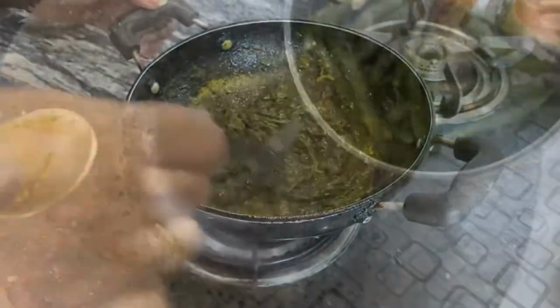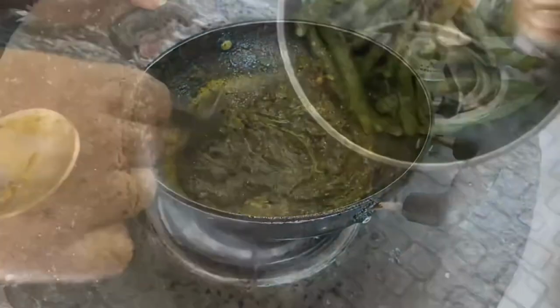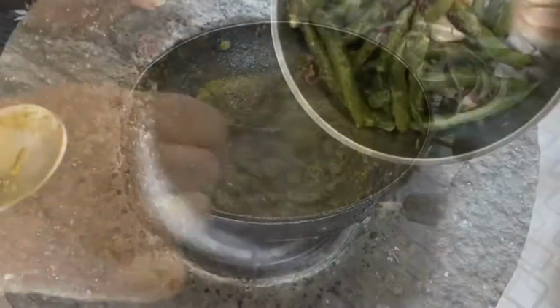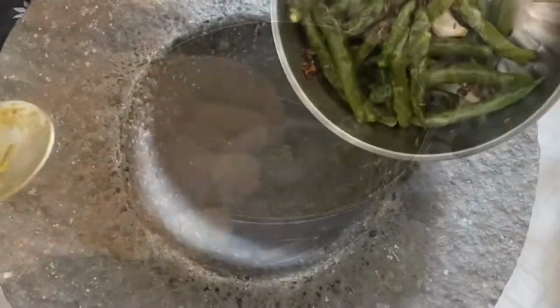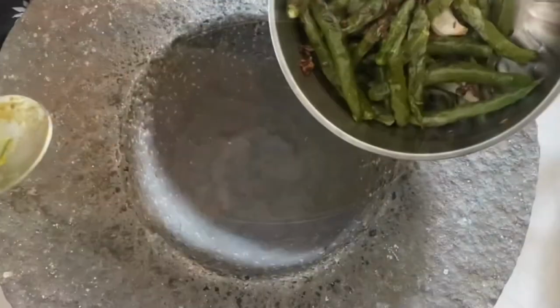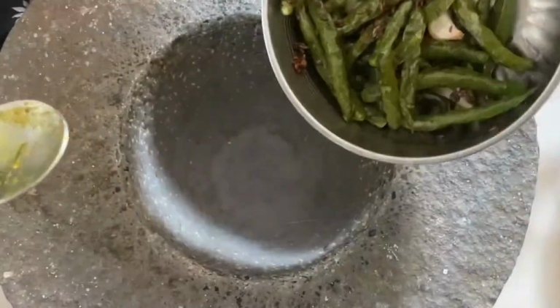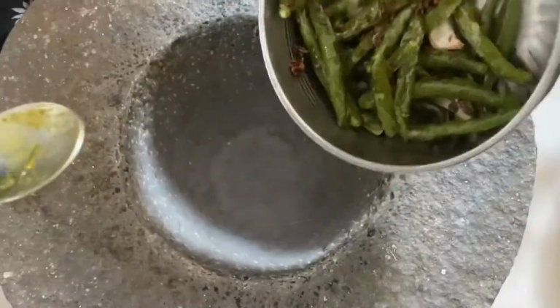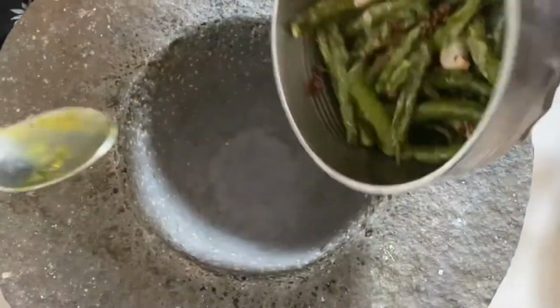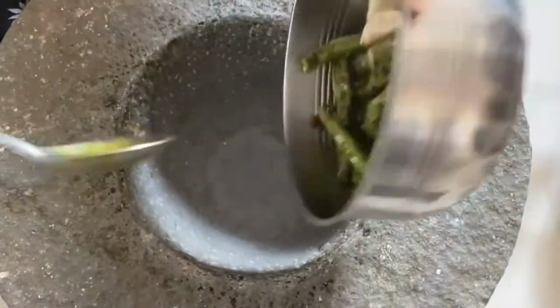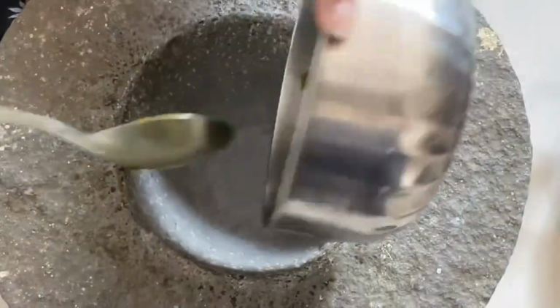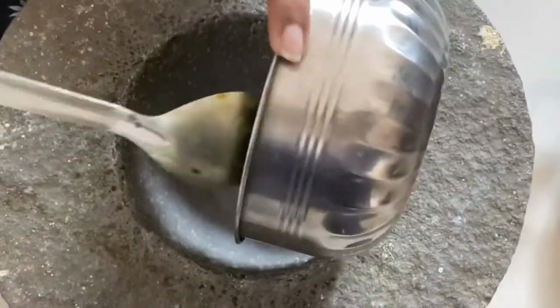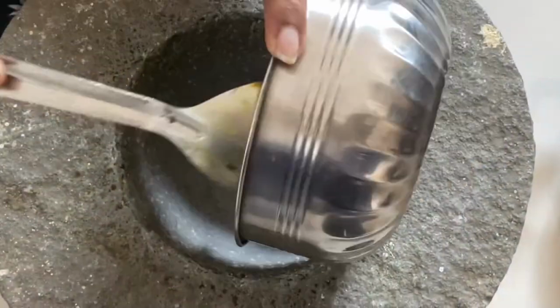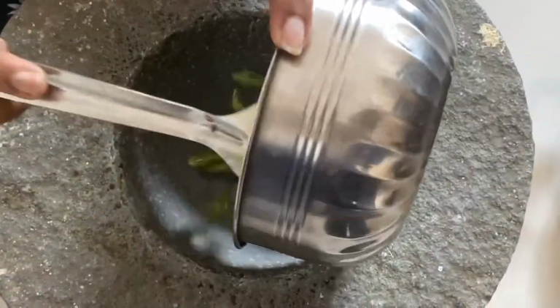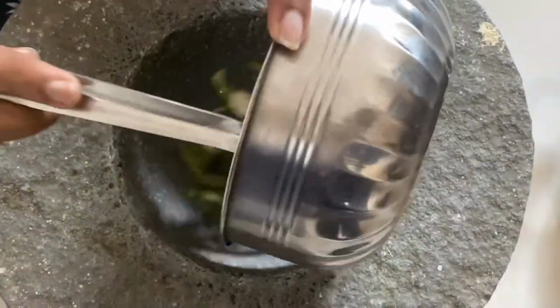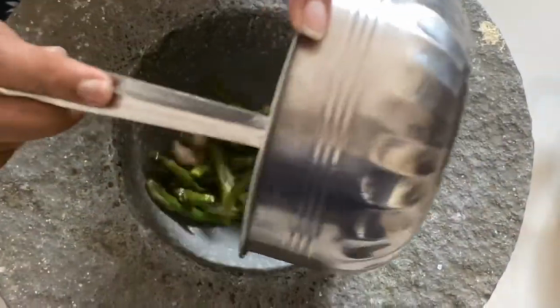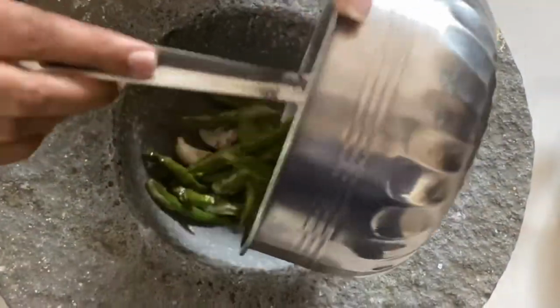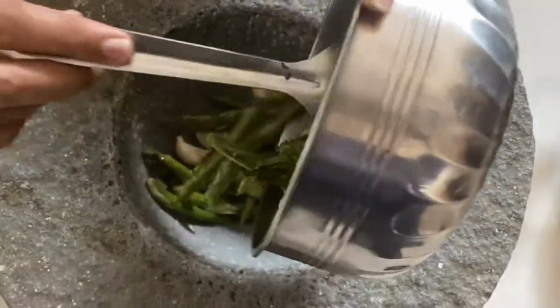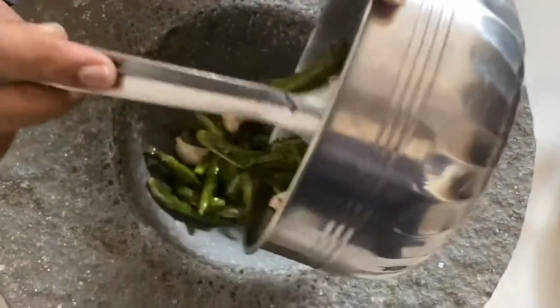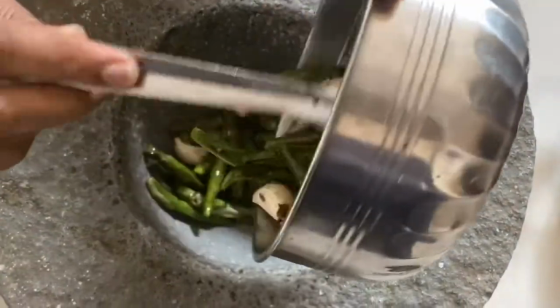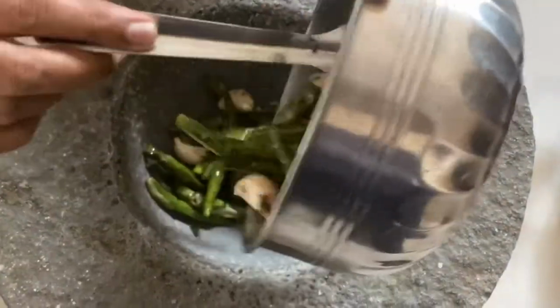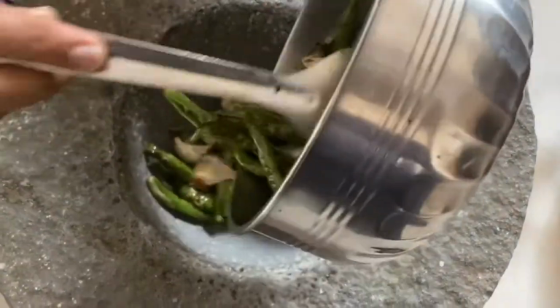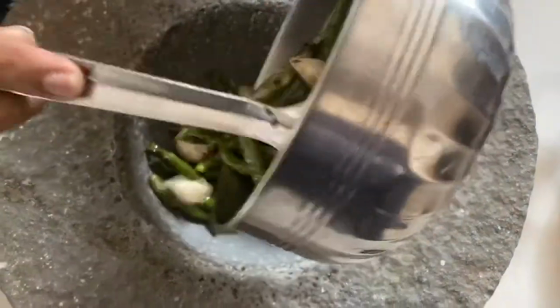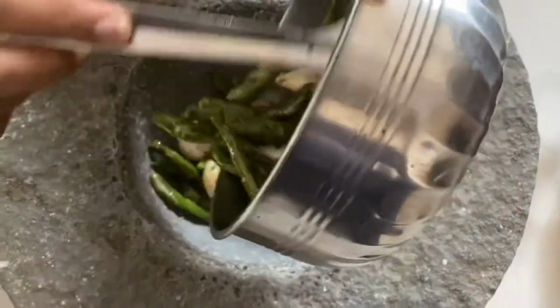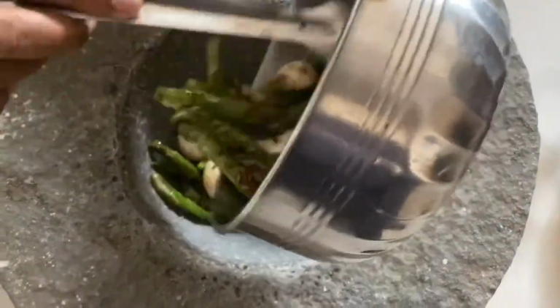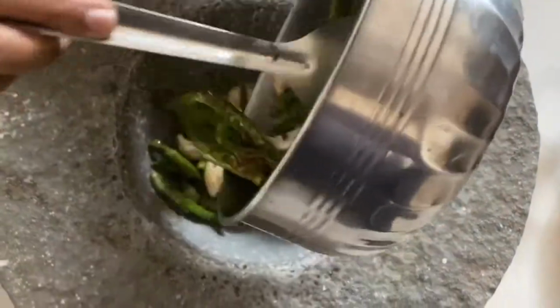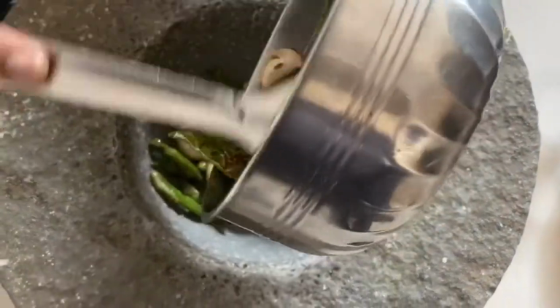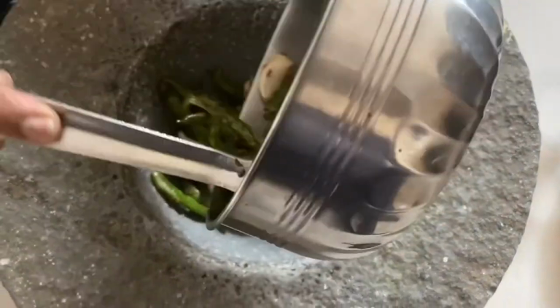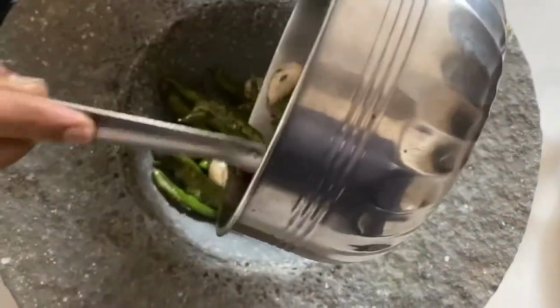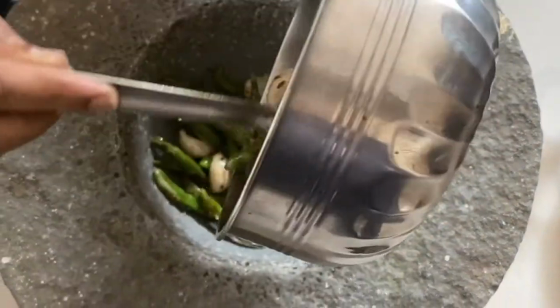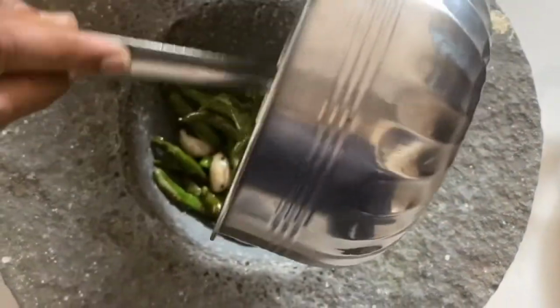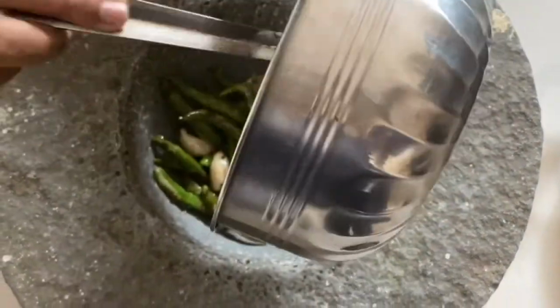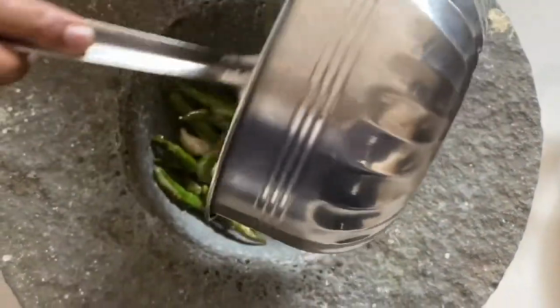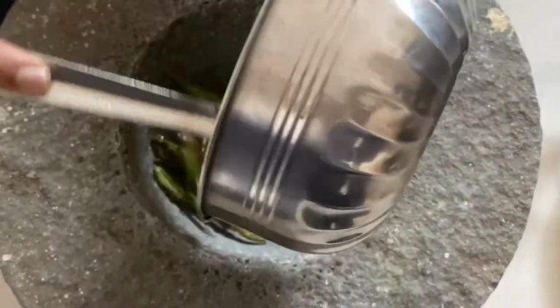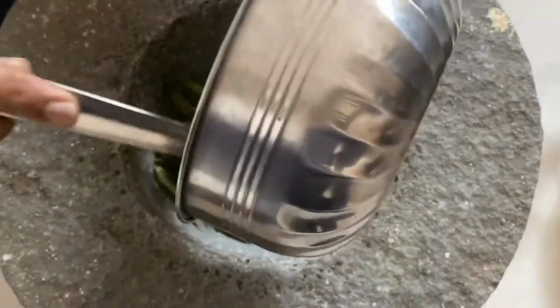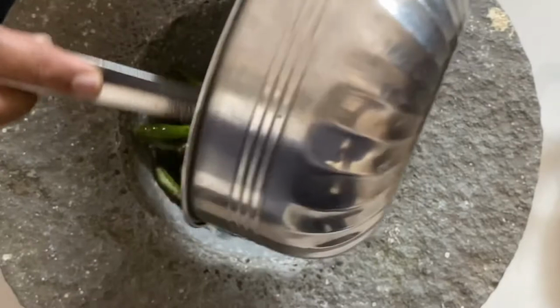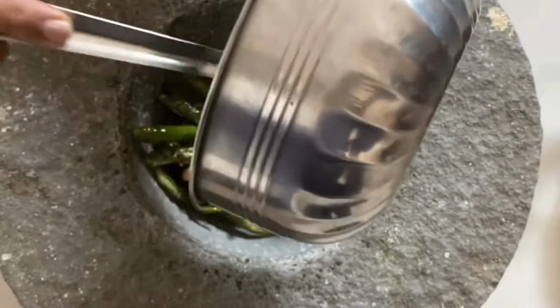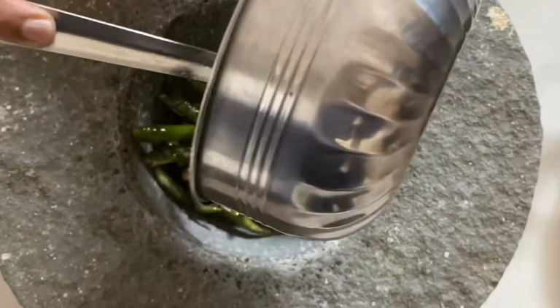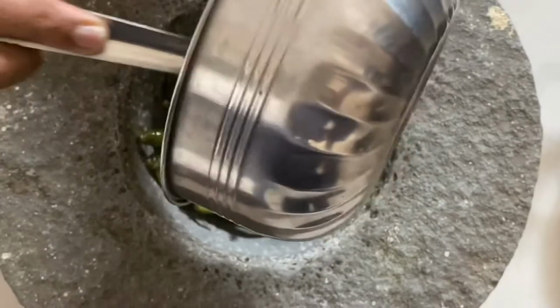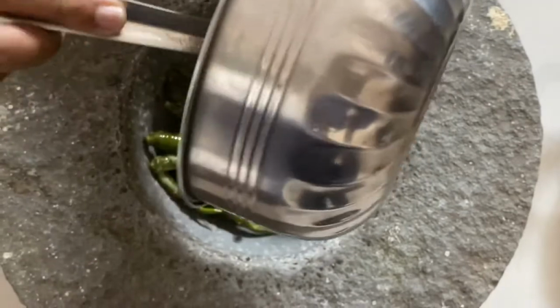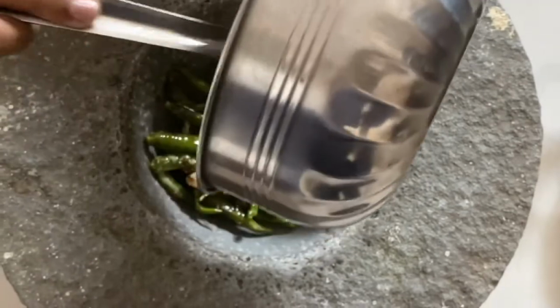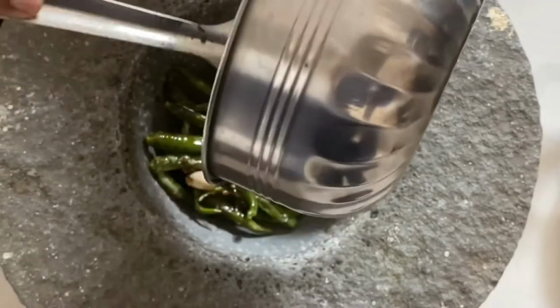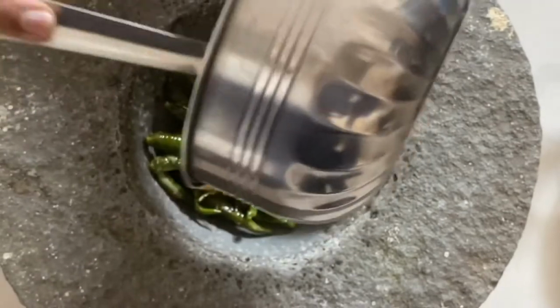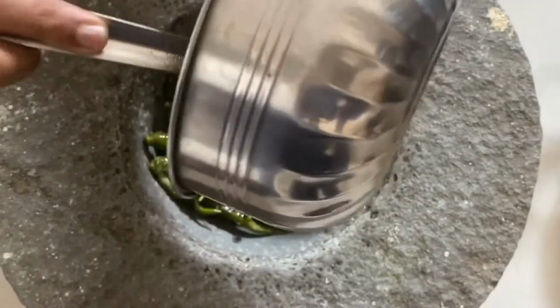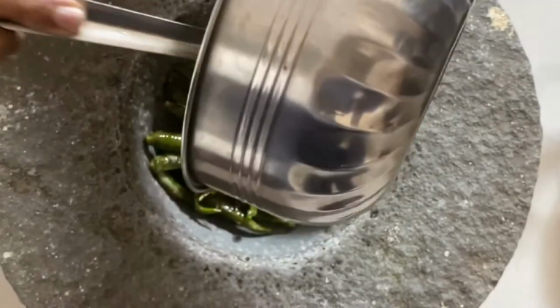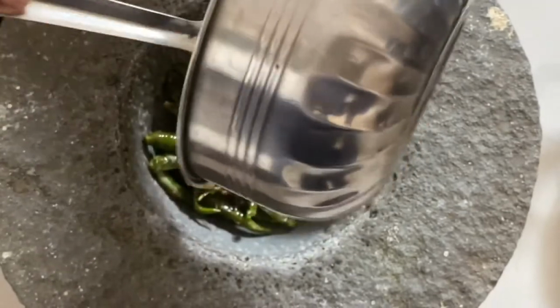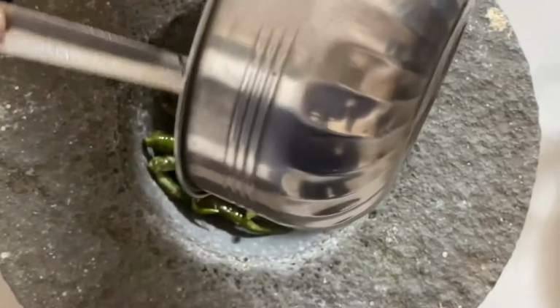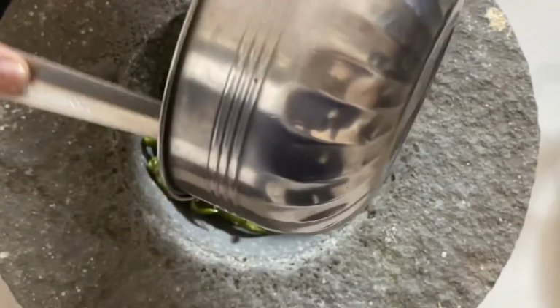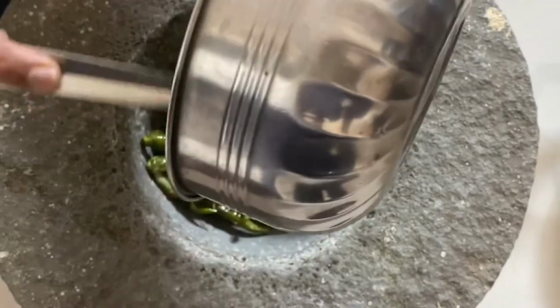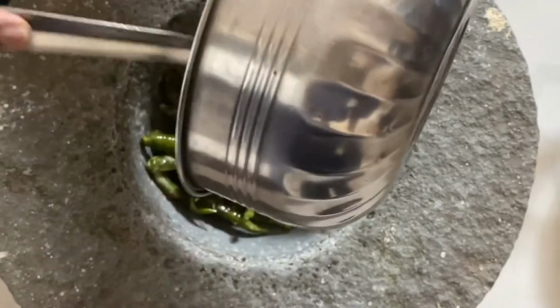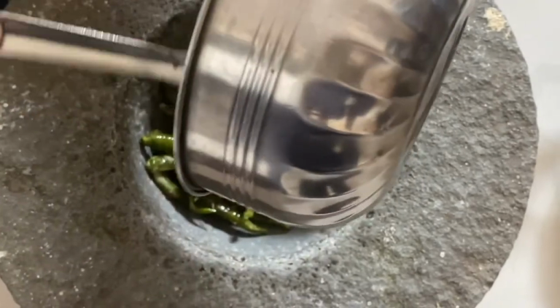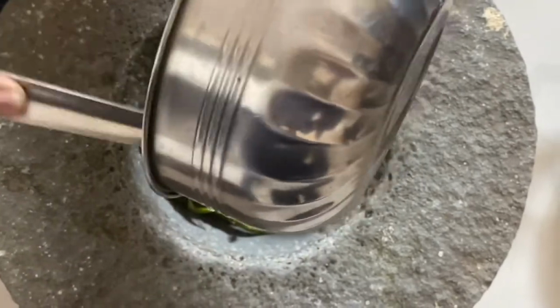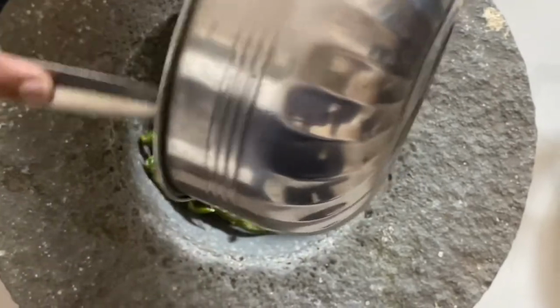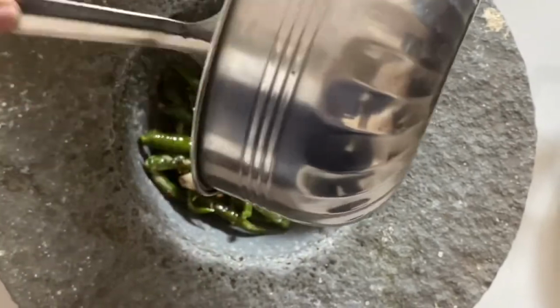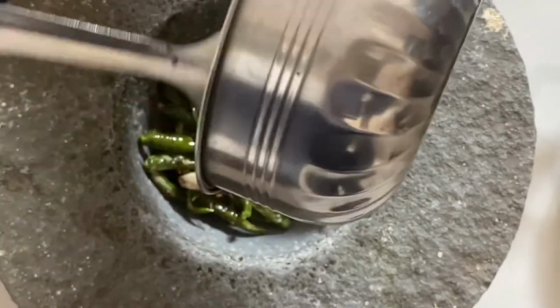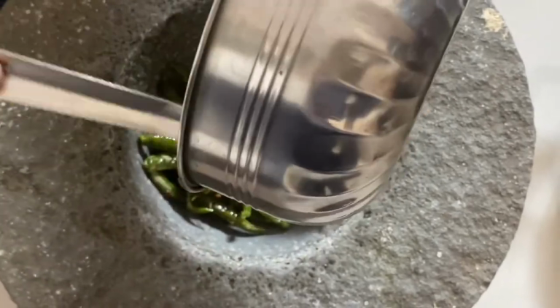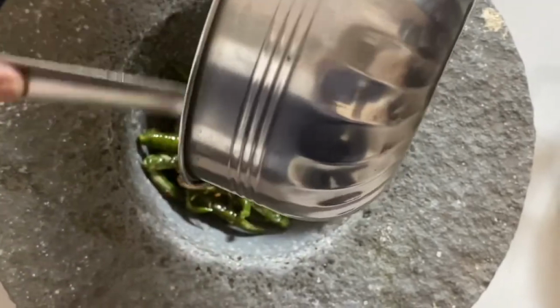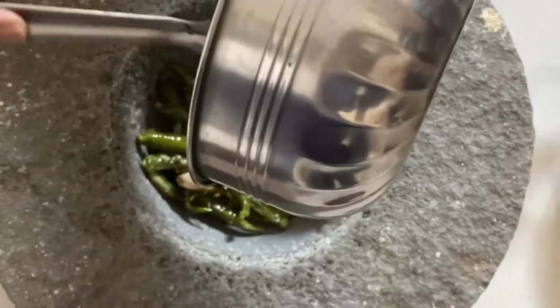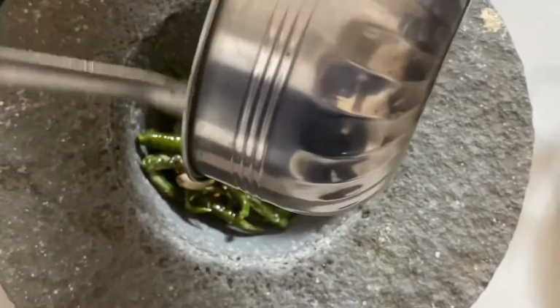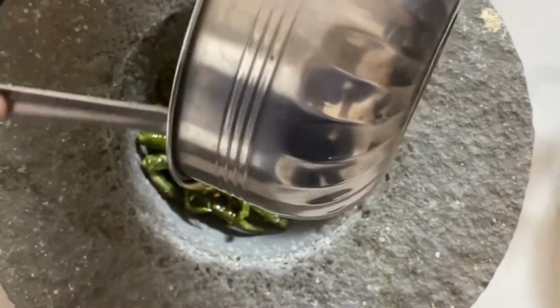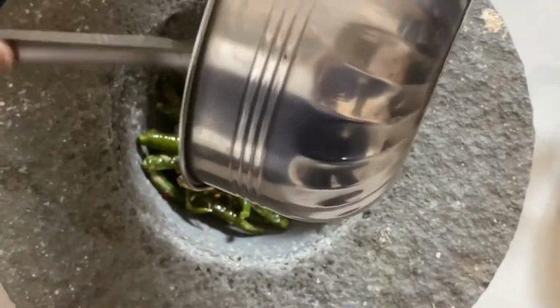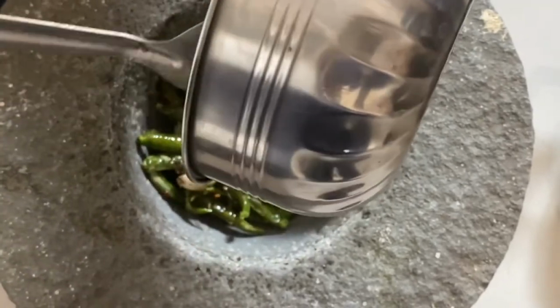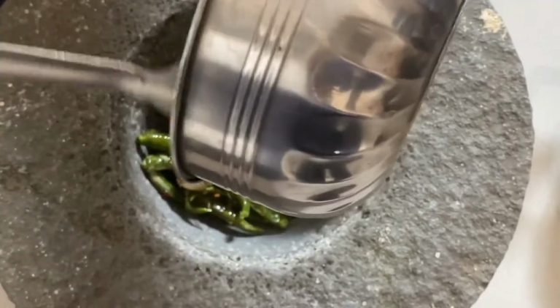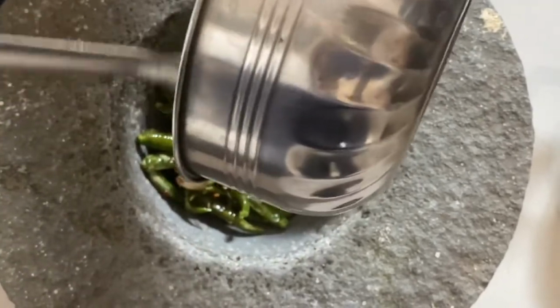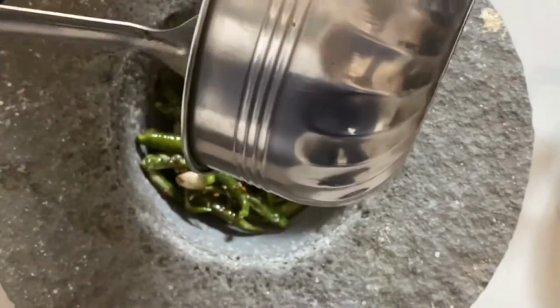Now into the mortar we're gonna add the roasted chilies and now we're gonna make a paste with the help of the pestle.